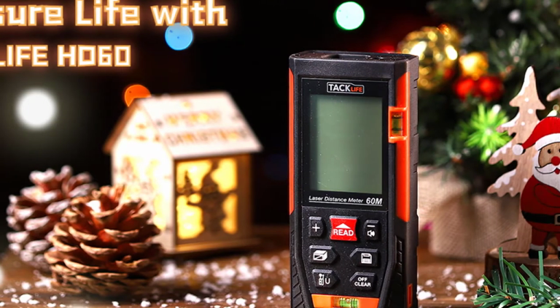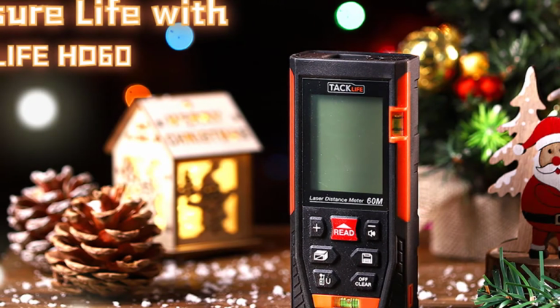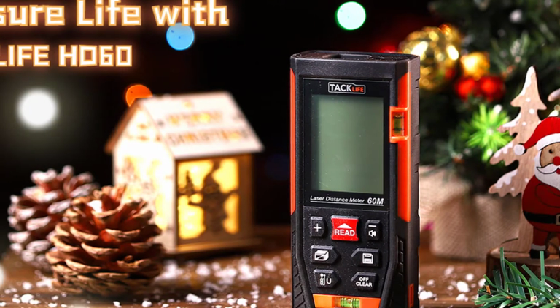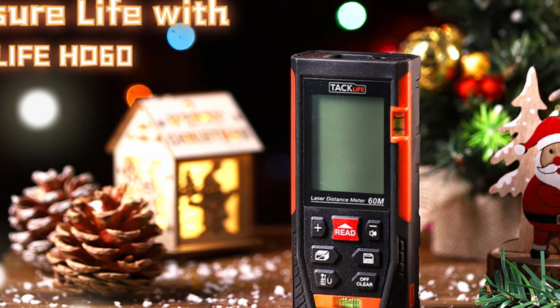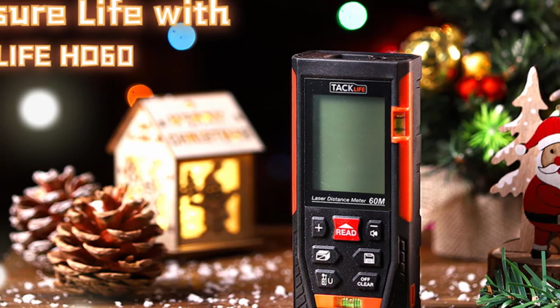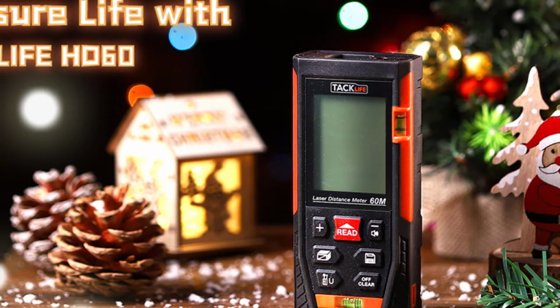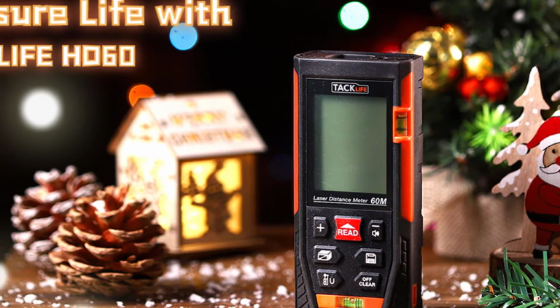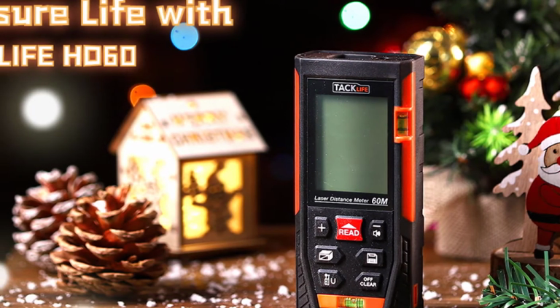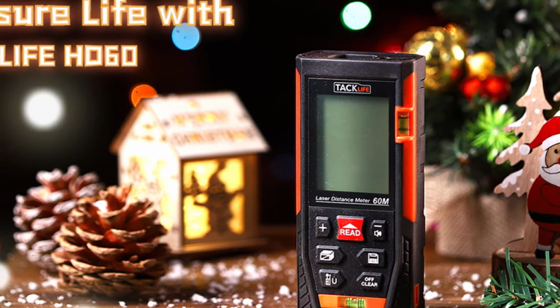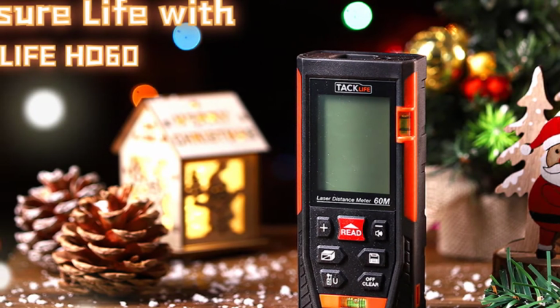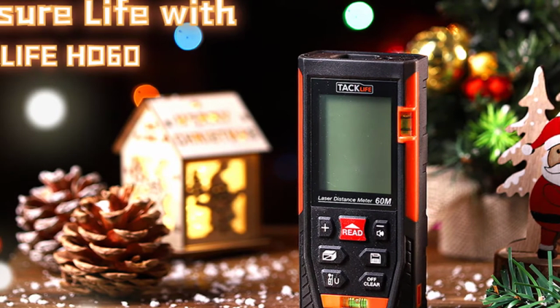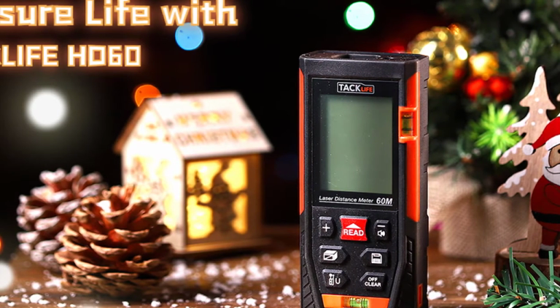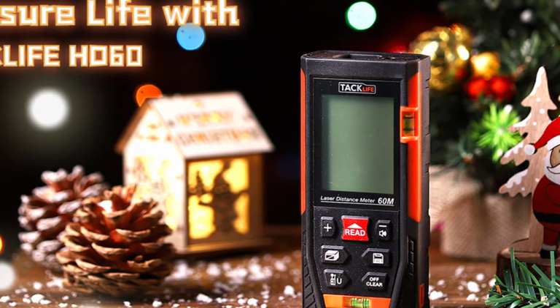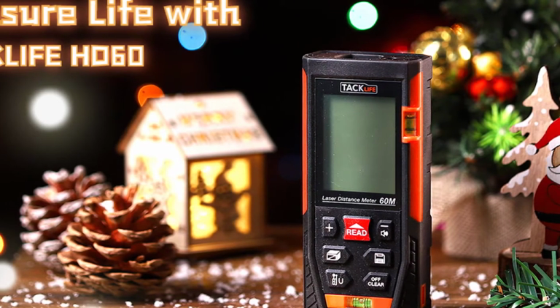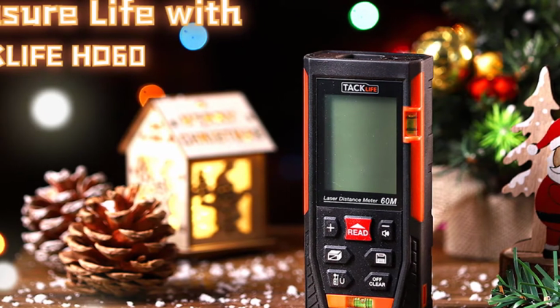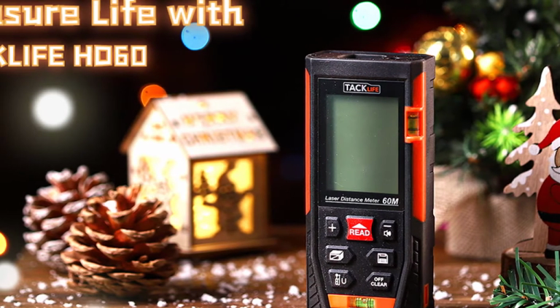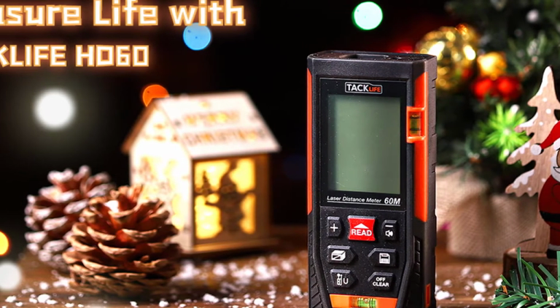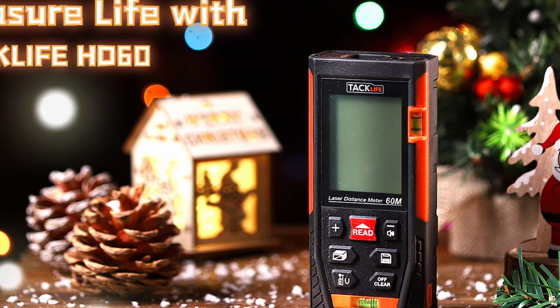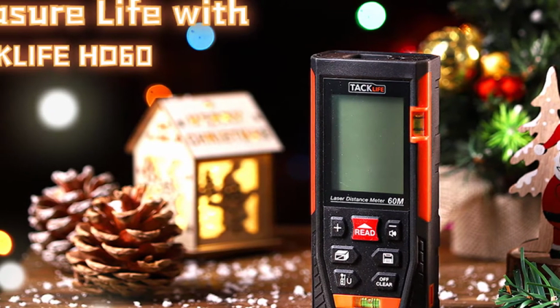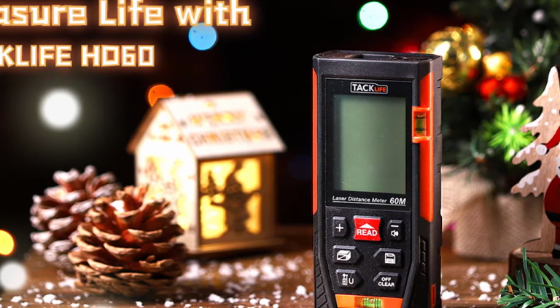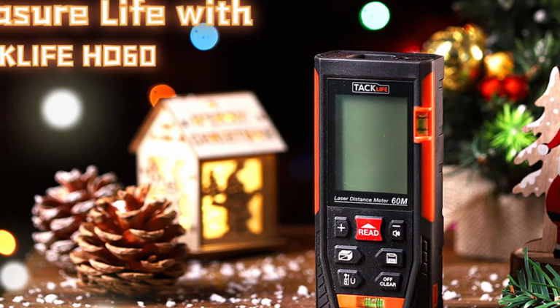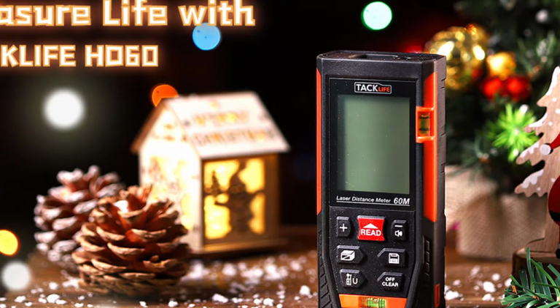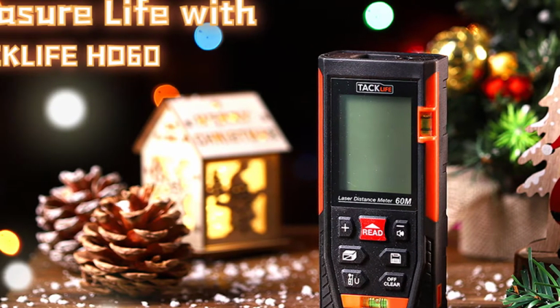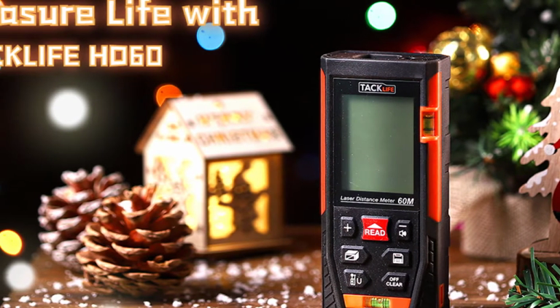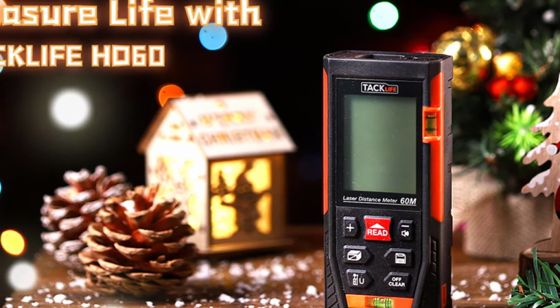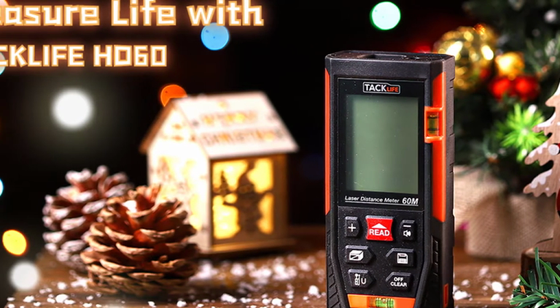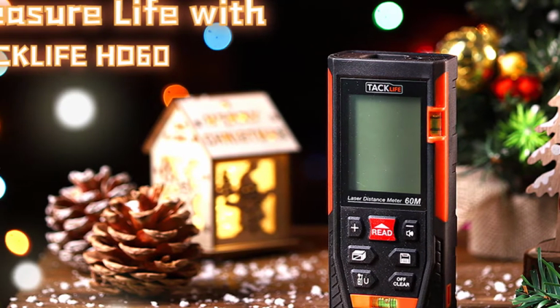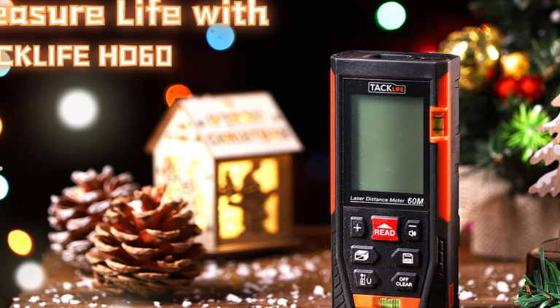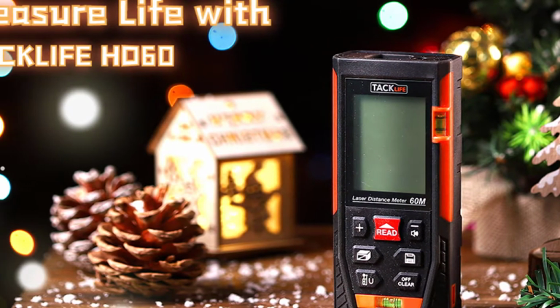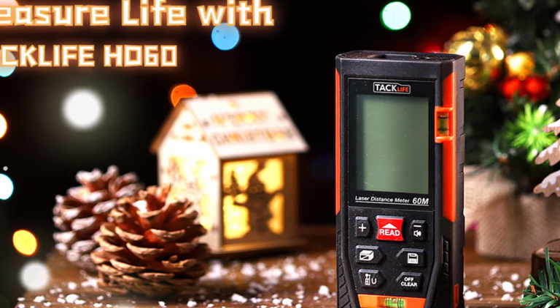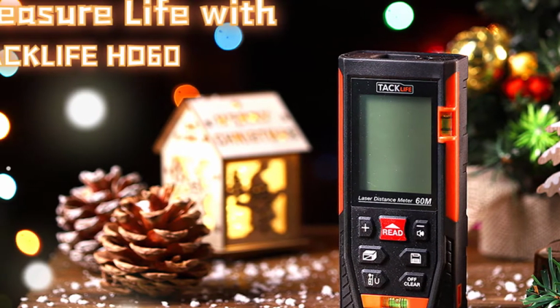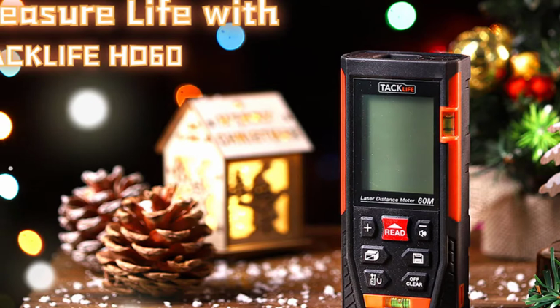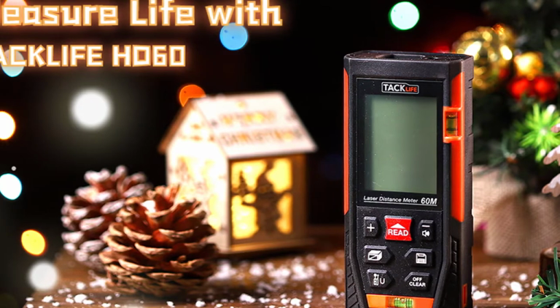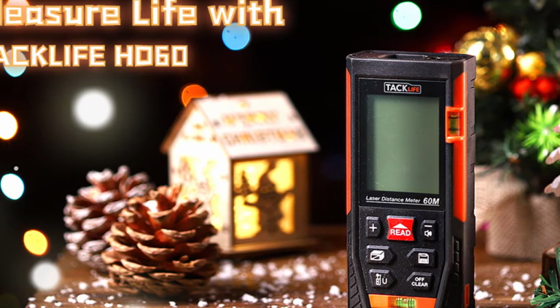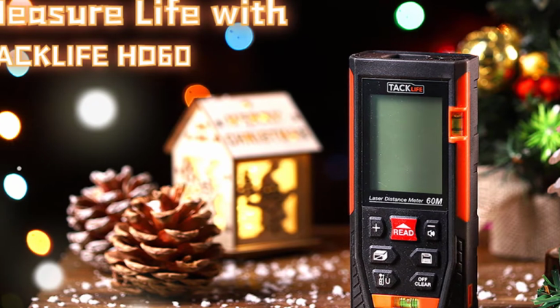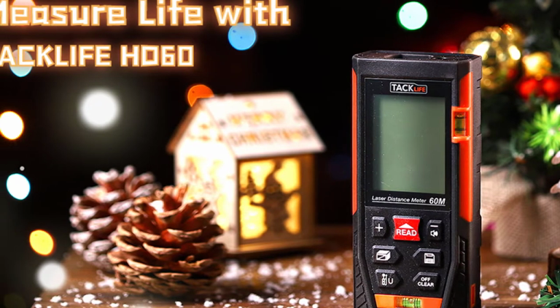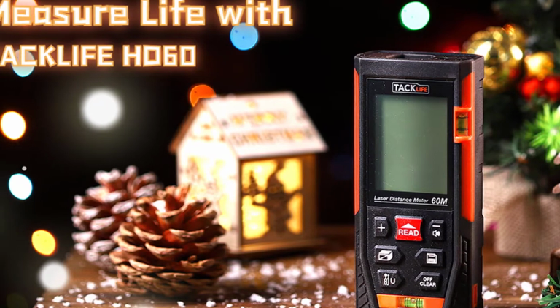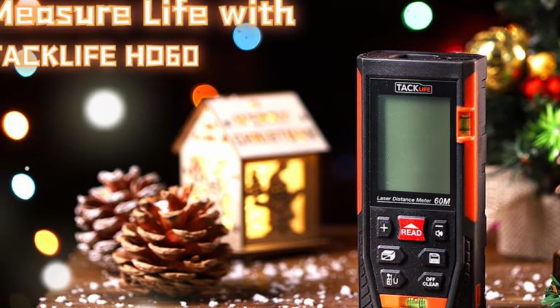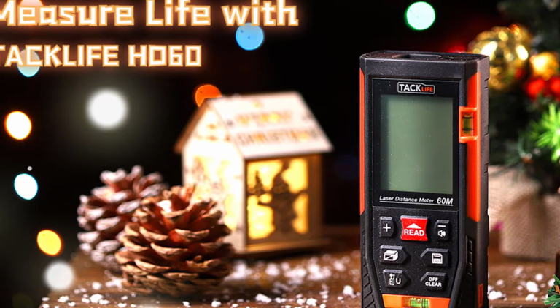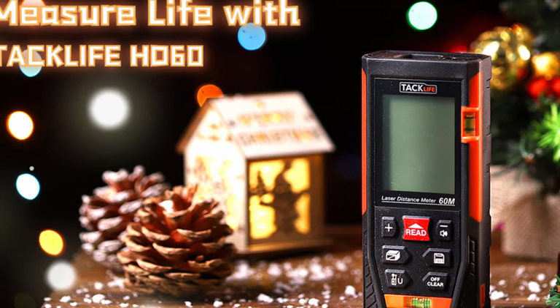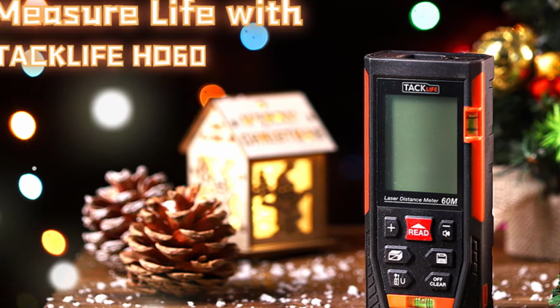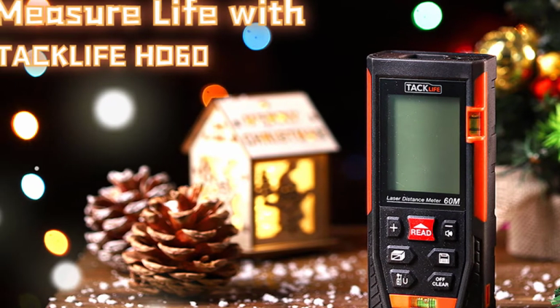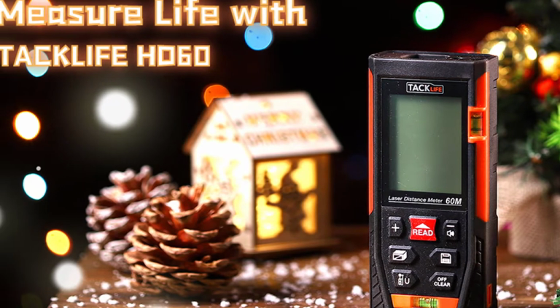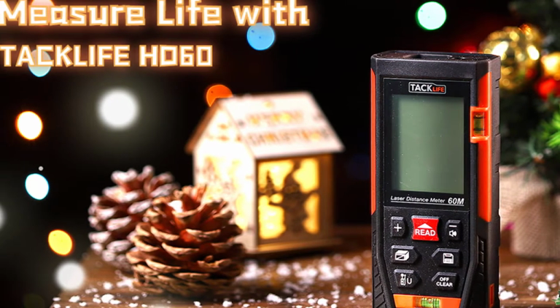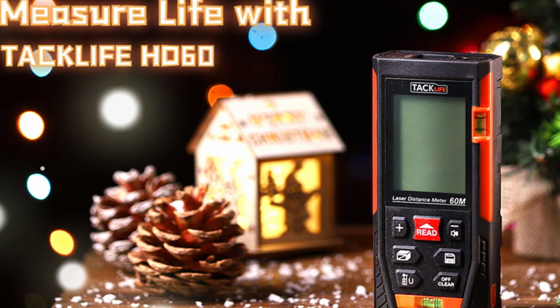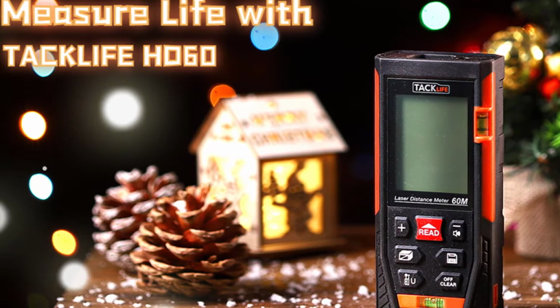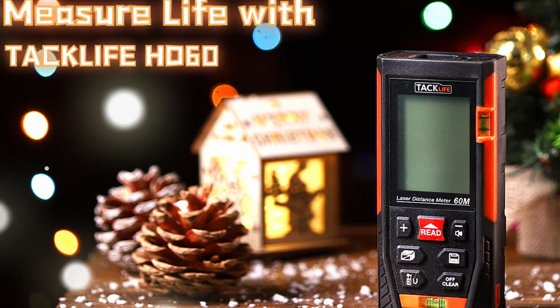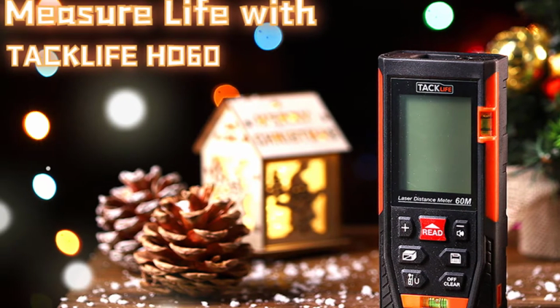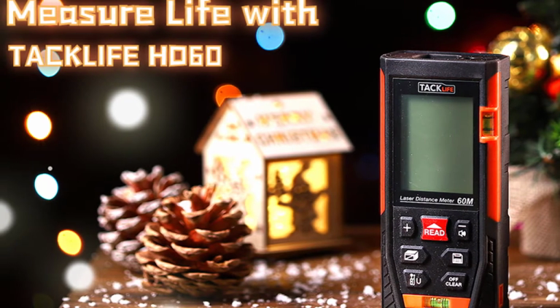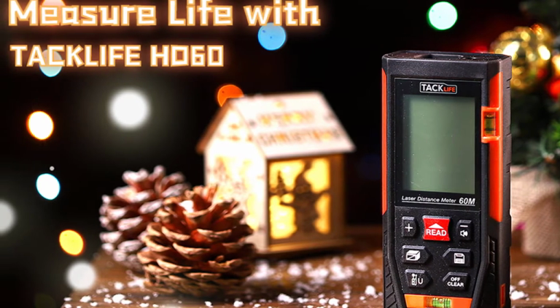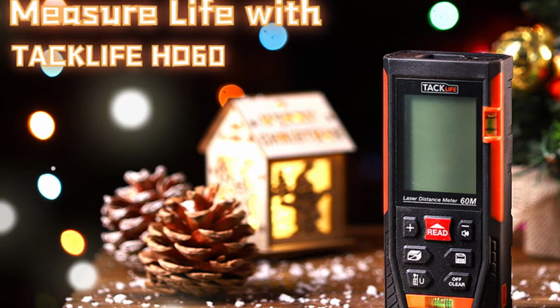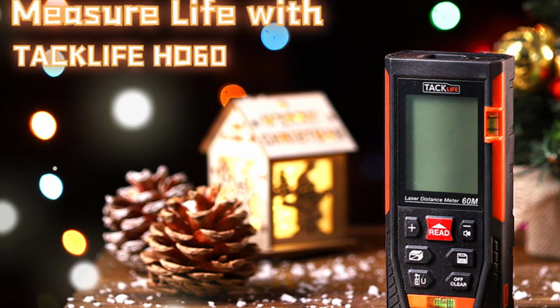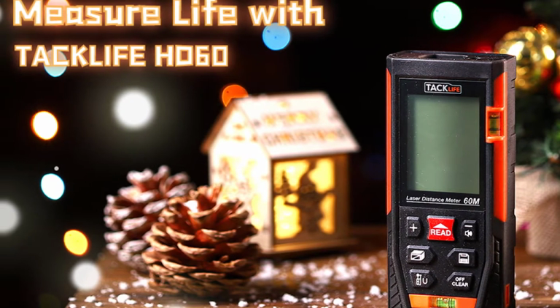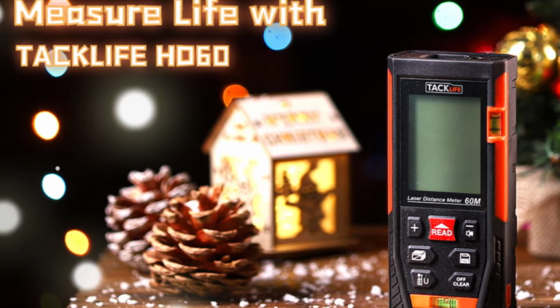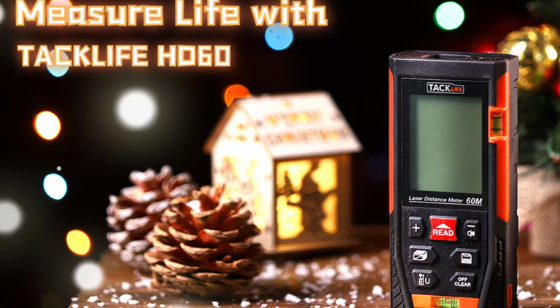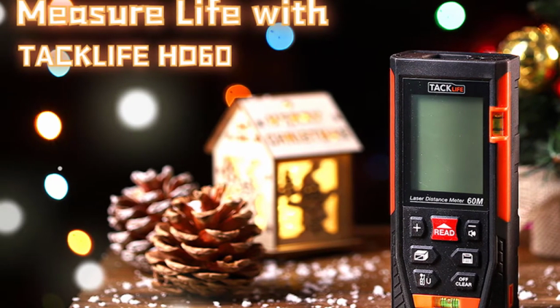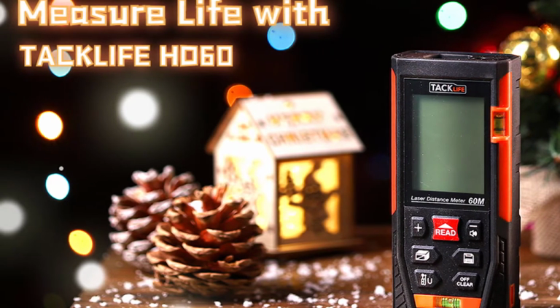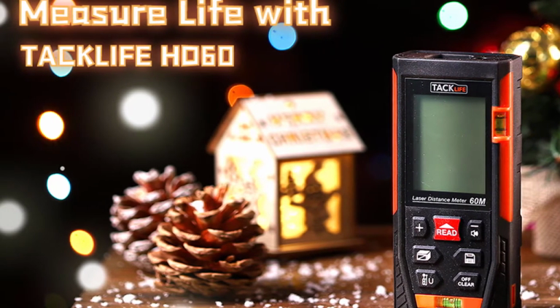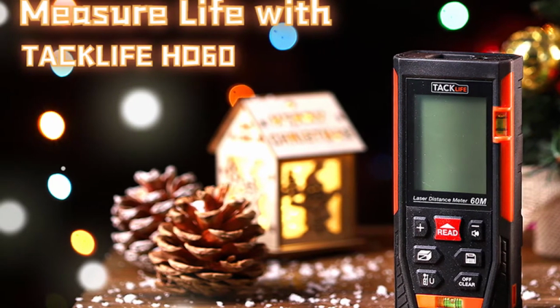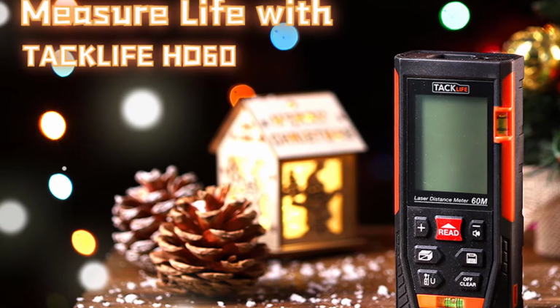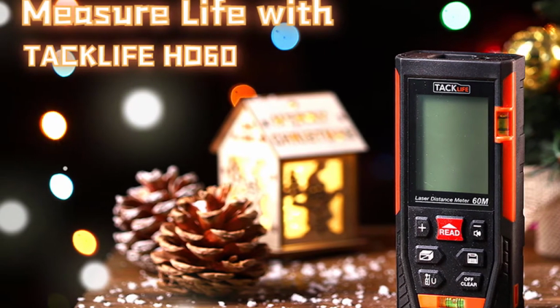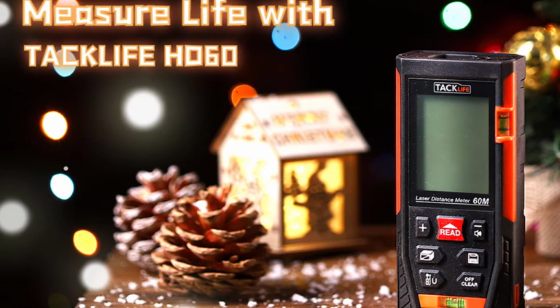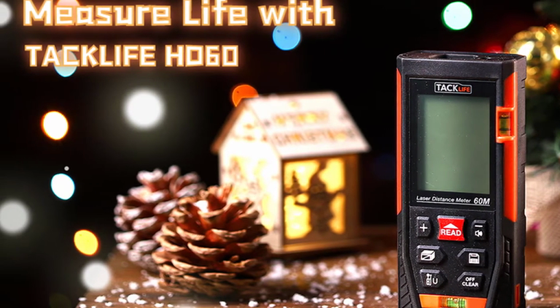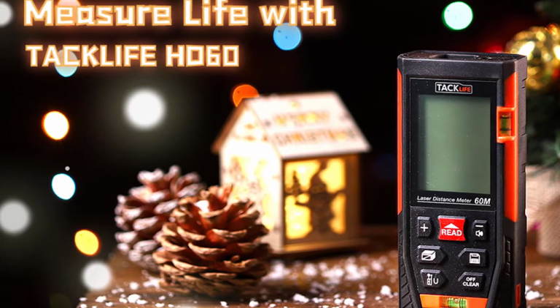These devices are designed to calculate the distance, area, and volume of things with incredible accuracy in just a flash of the laser ray.